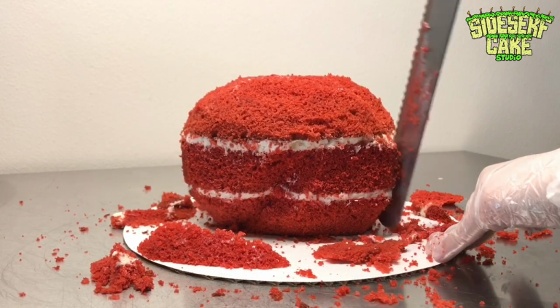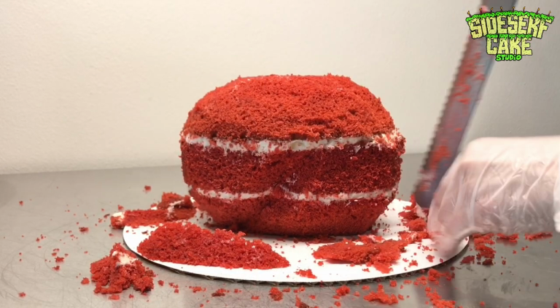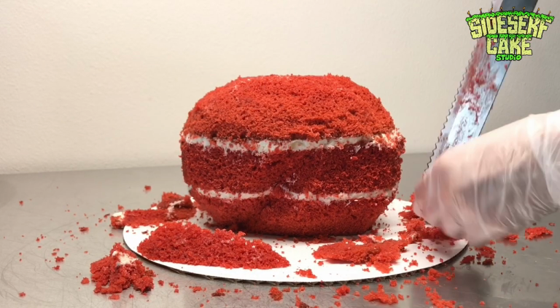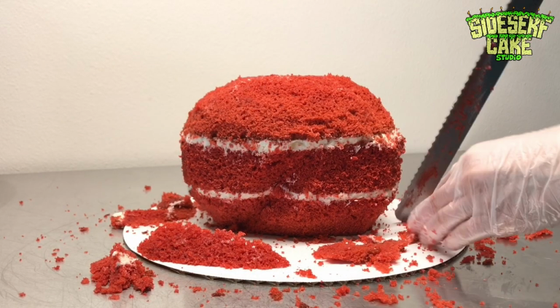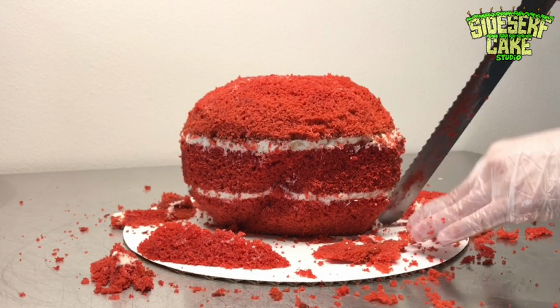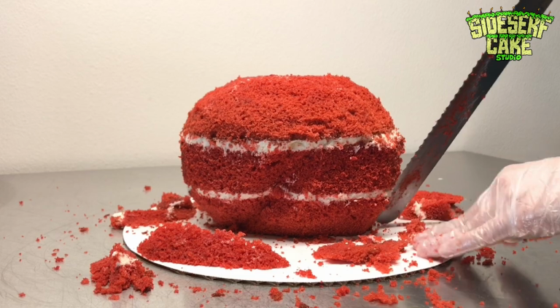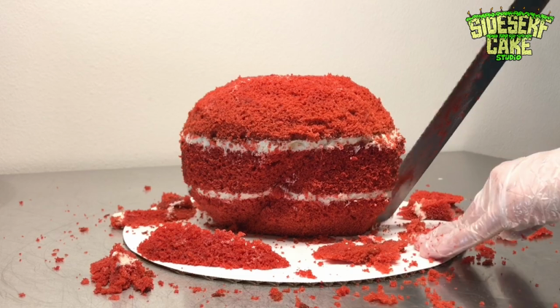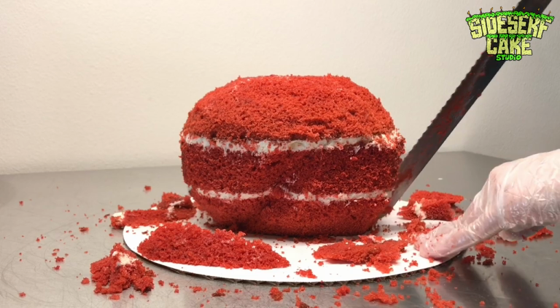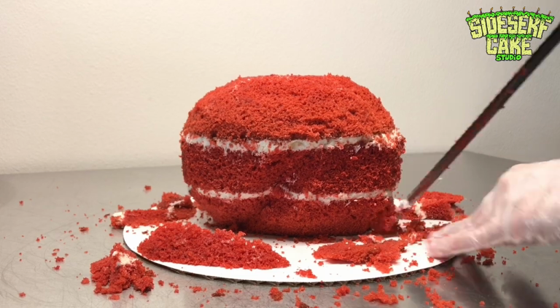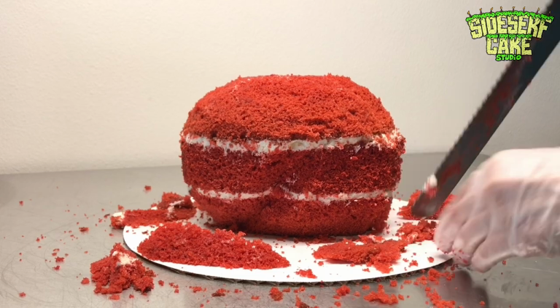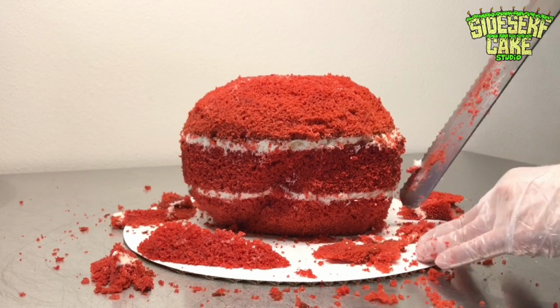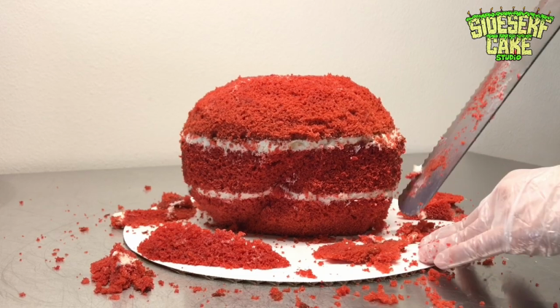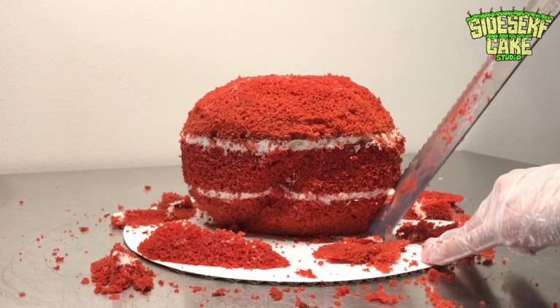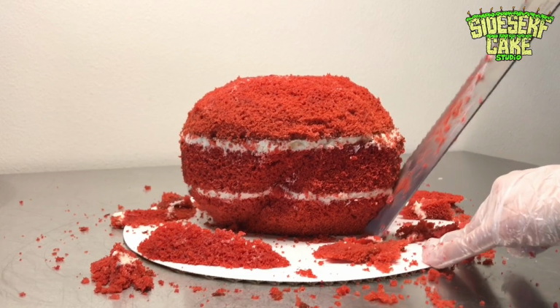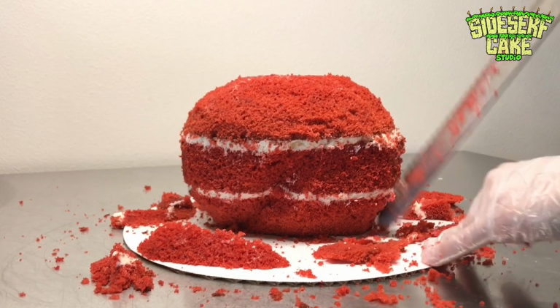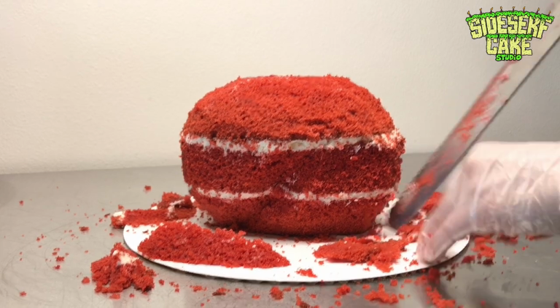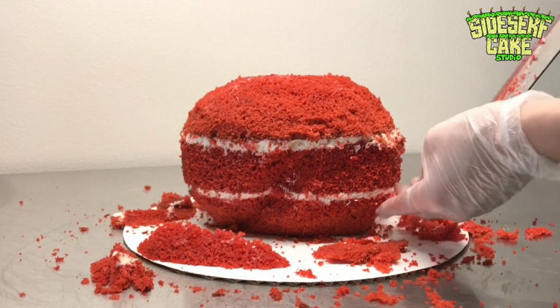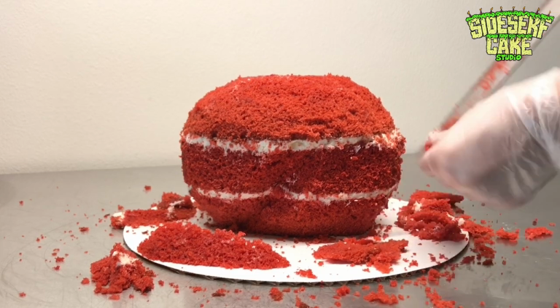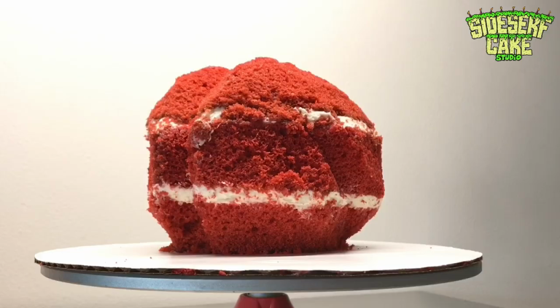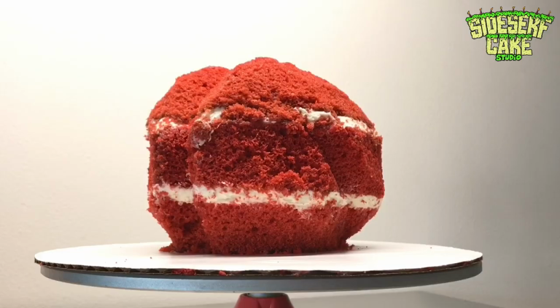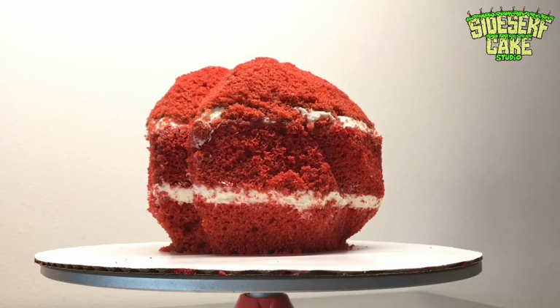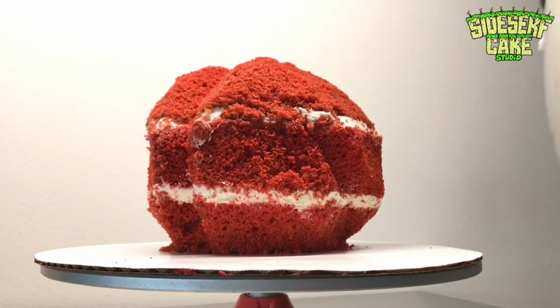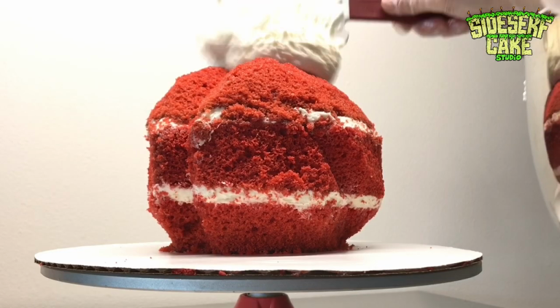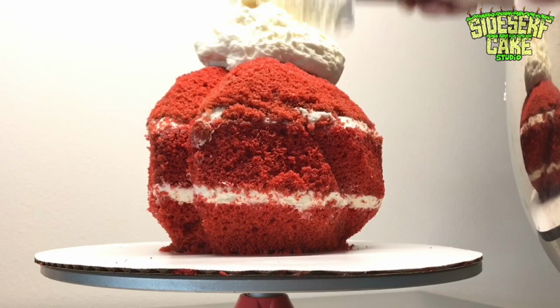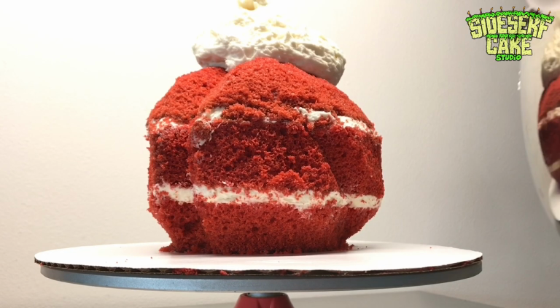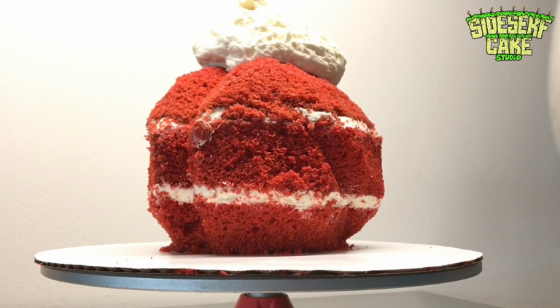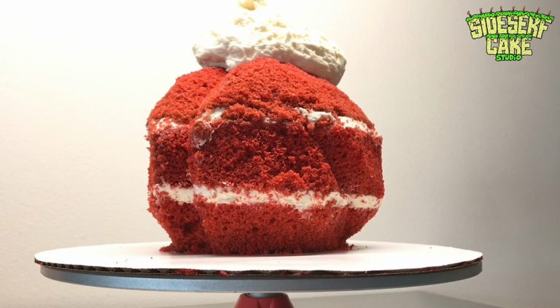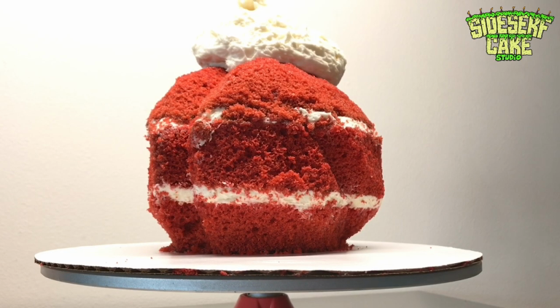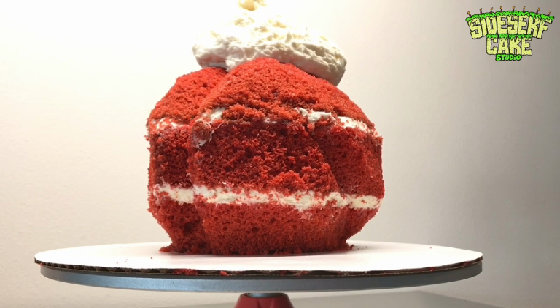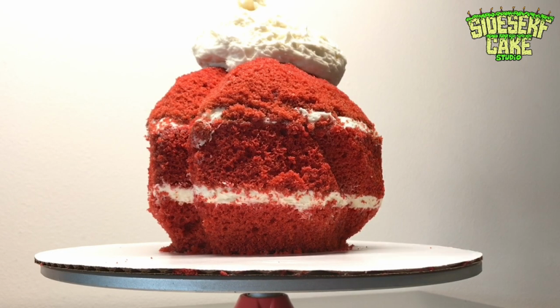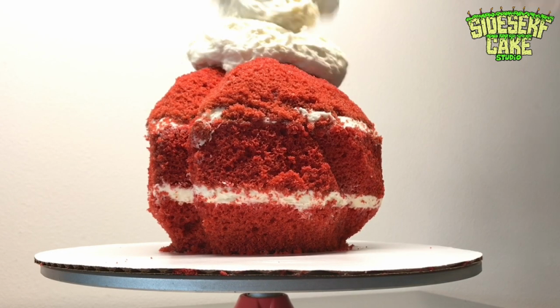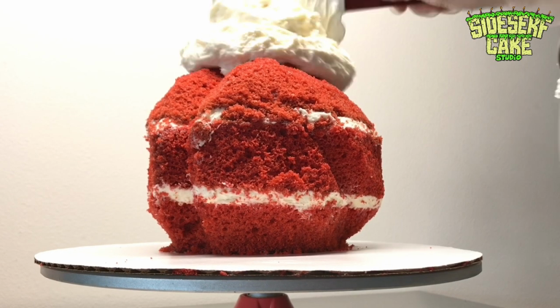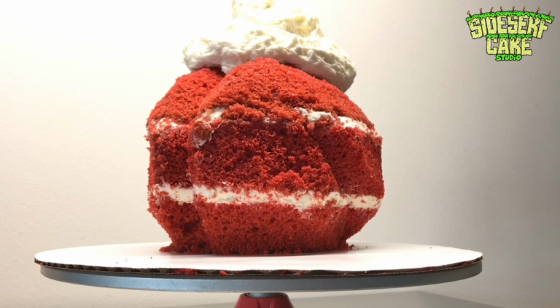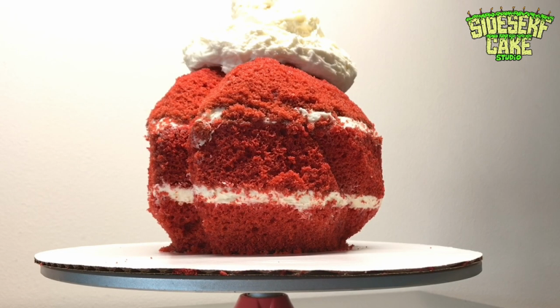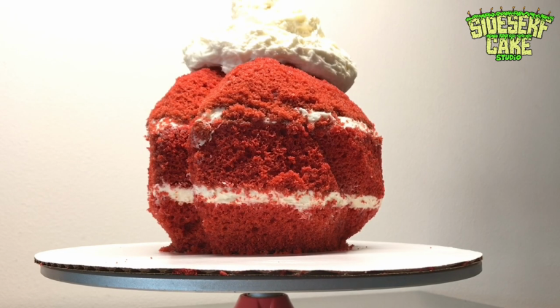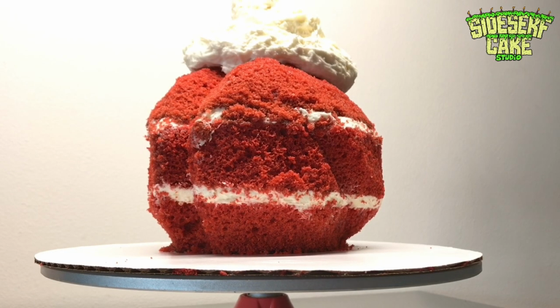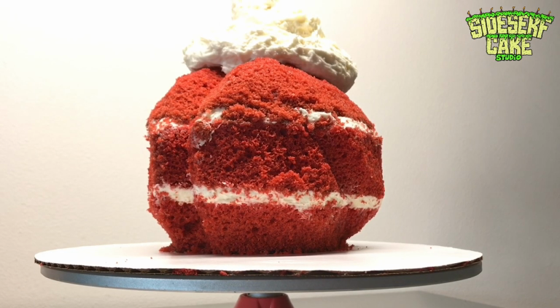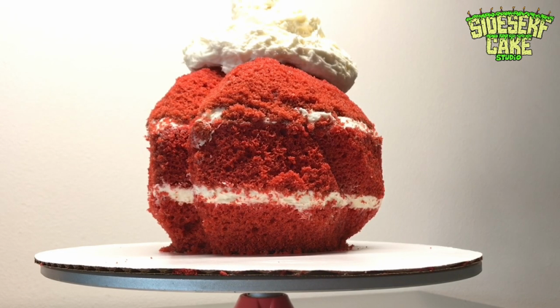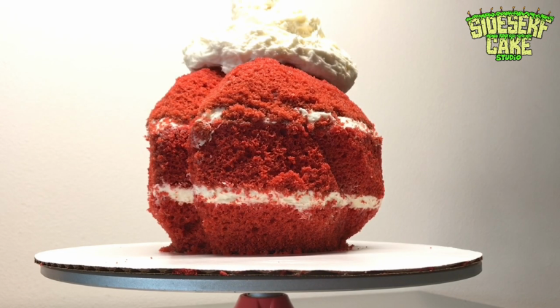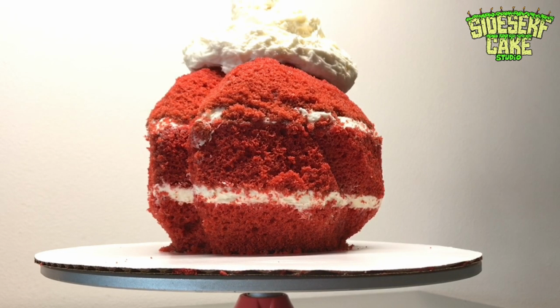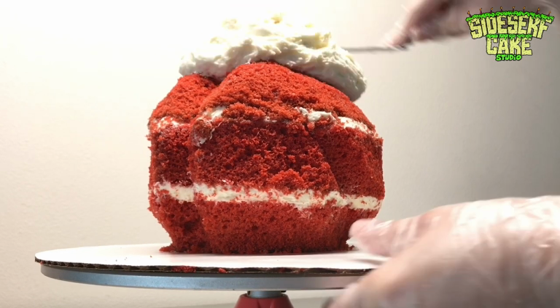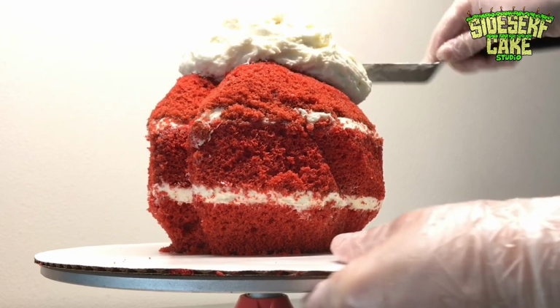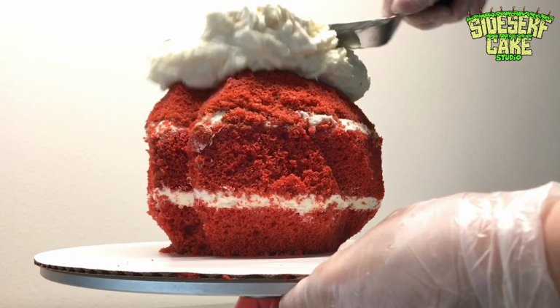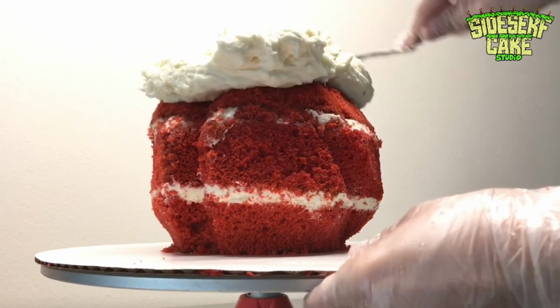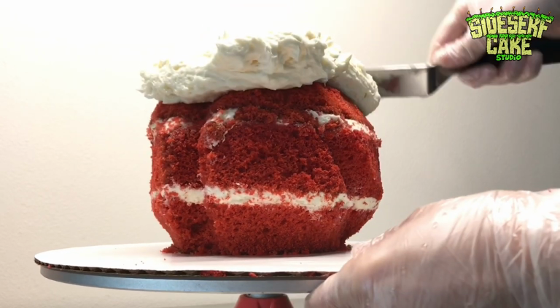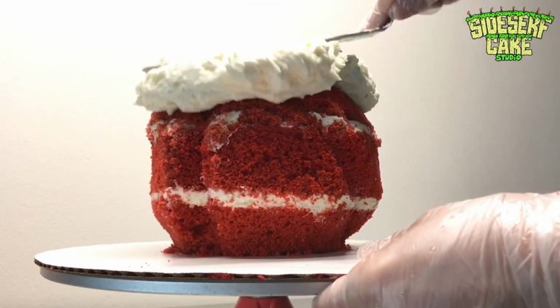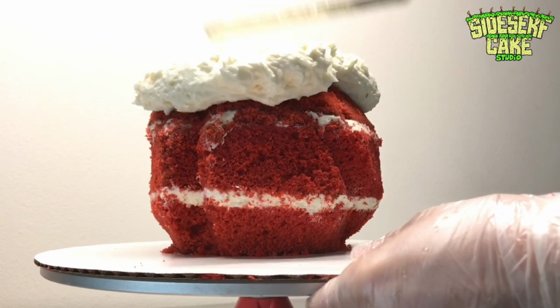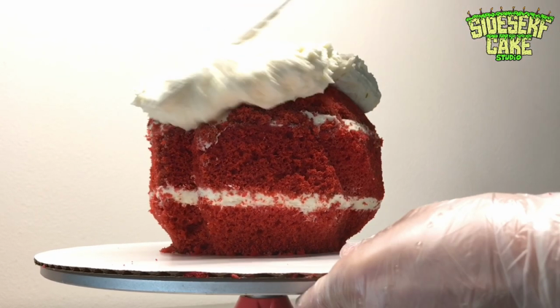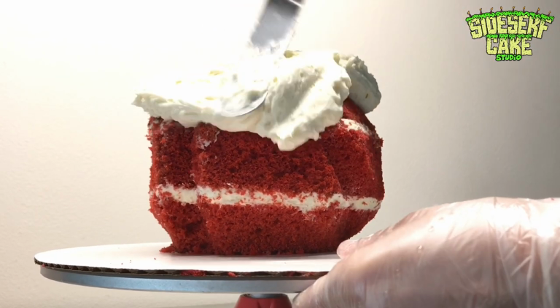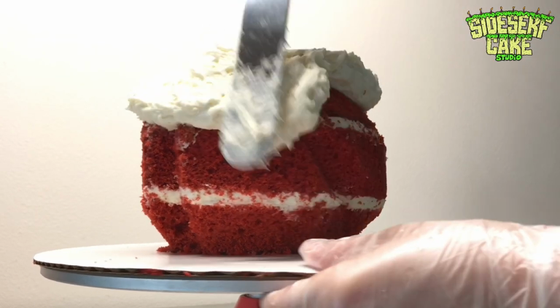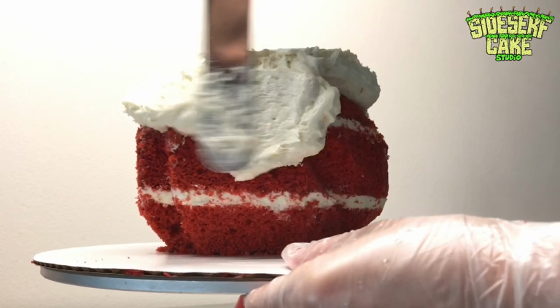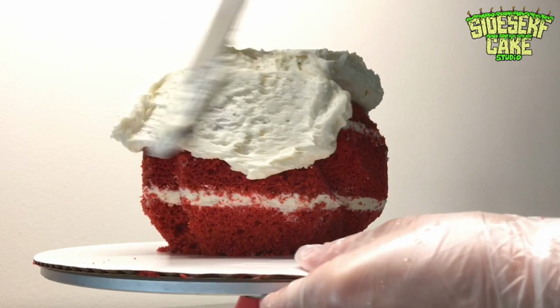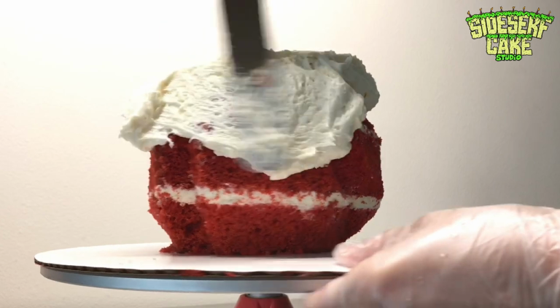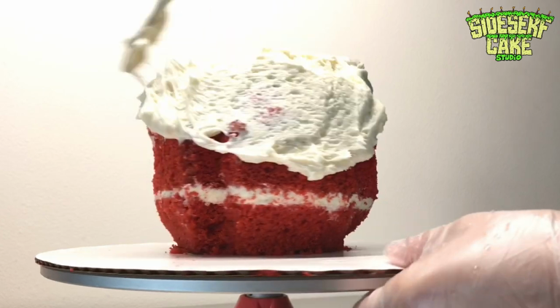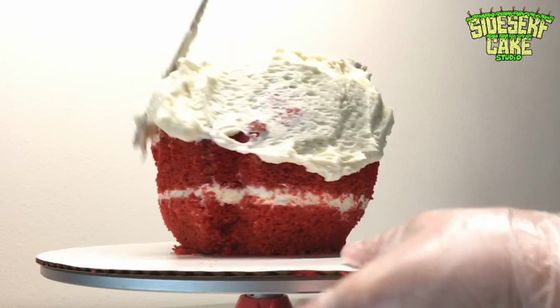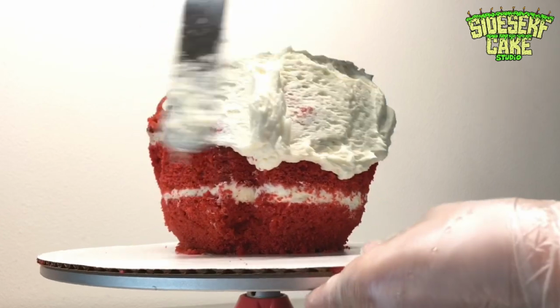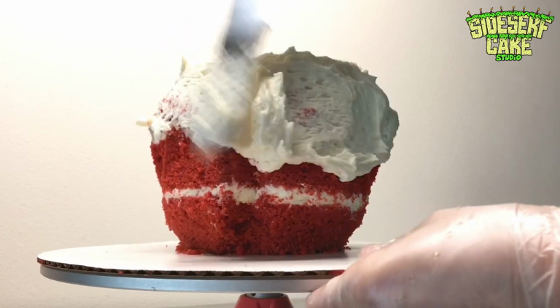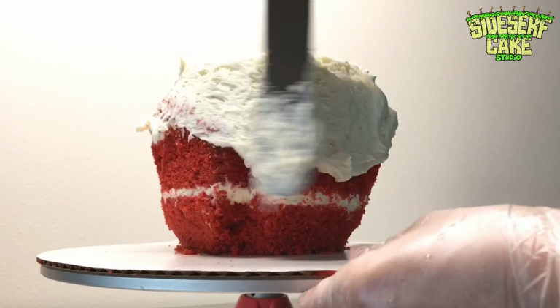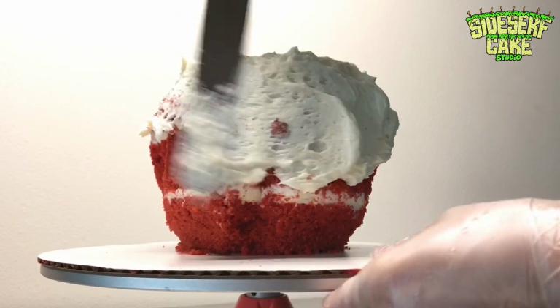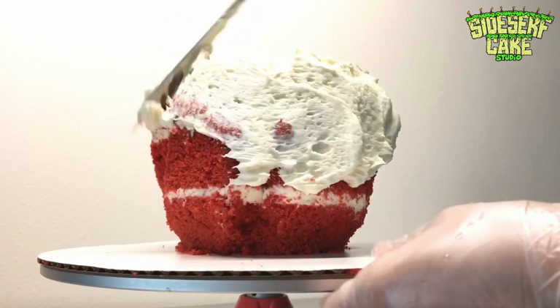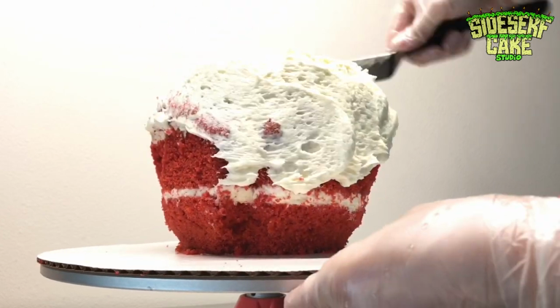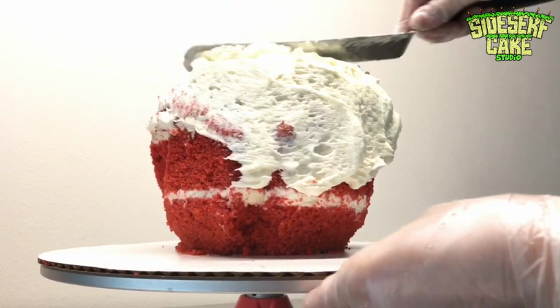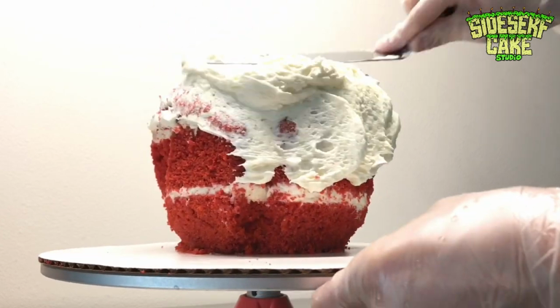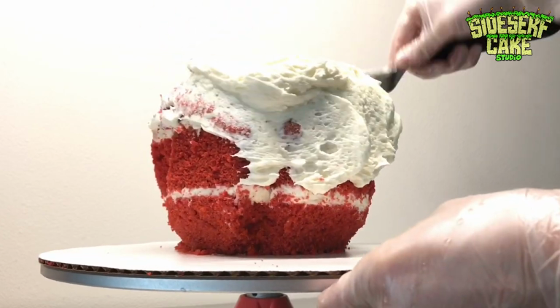Once the cake is carved, I covered the entire thing in a thin layer of cream cheese frosting. This is called a crumb coat.